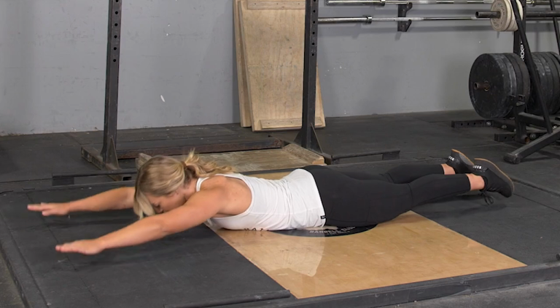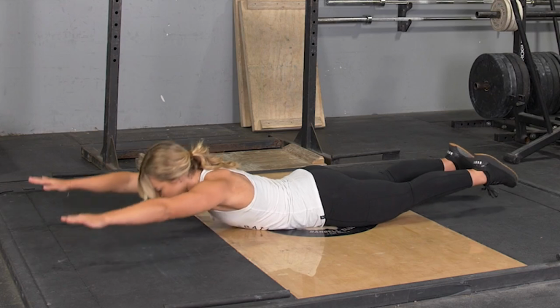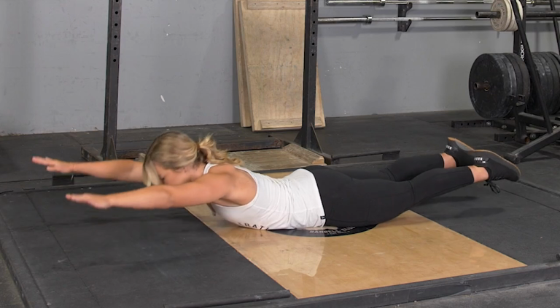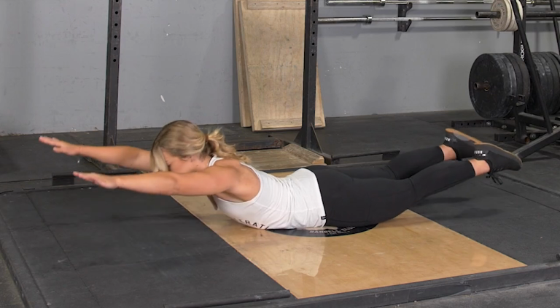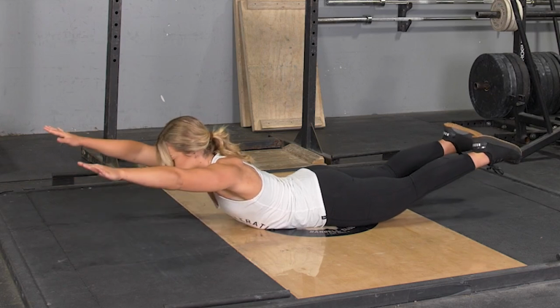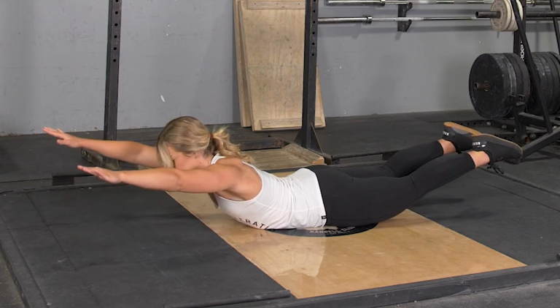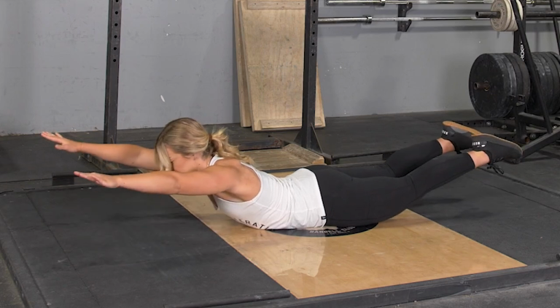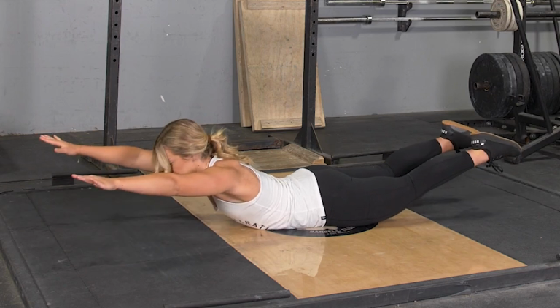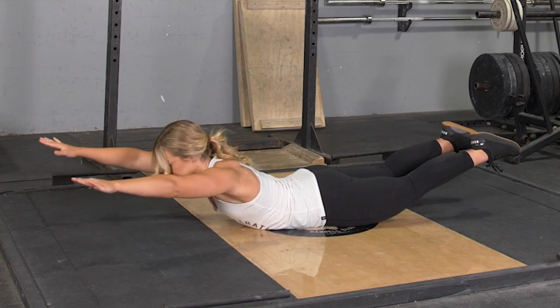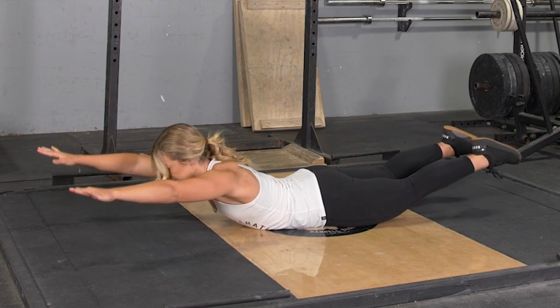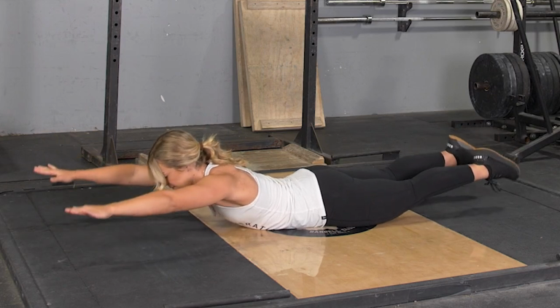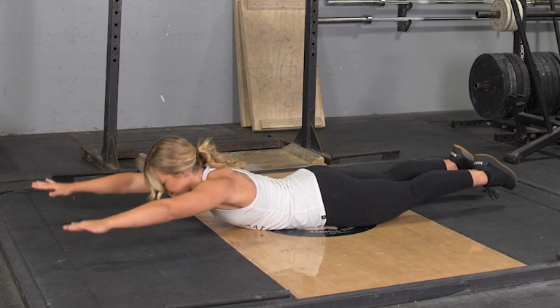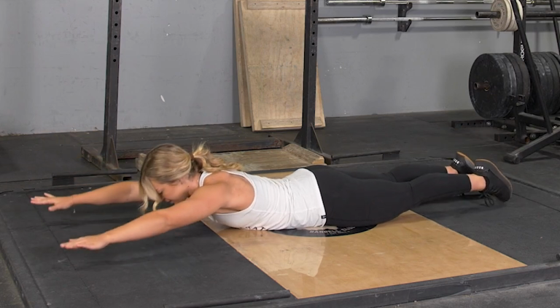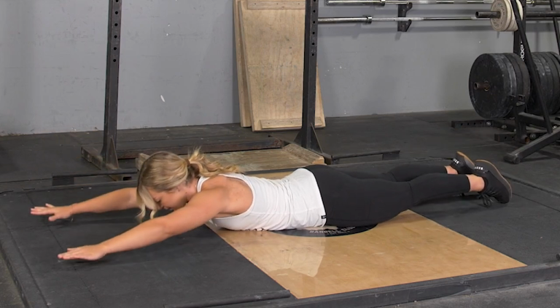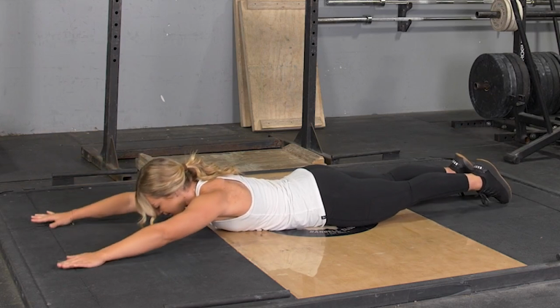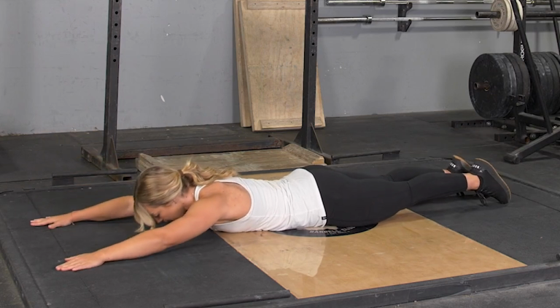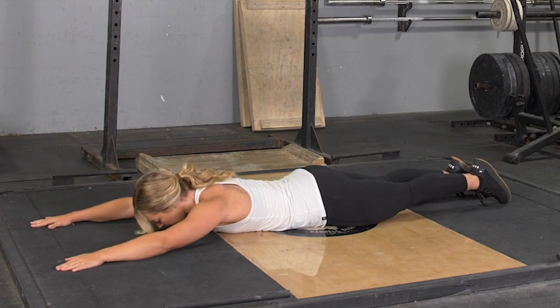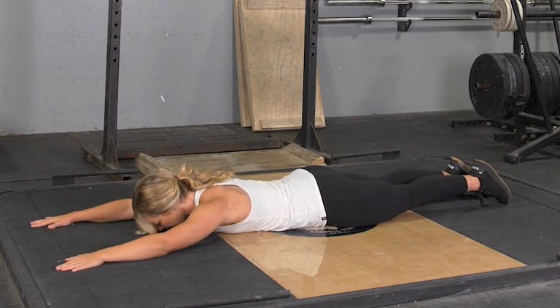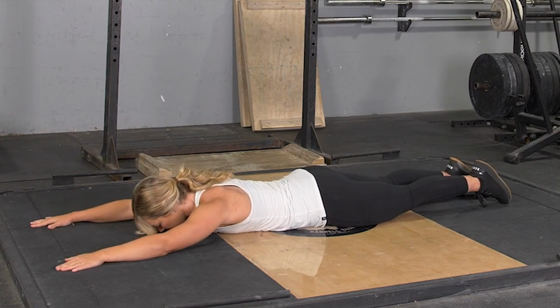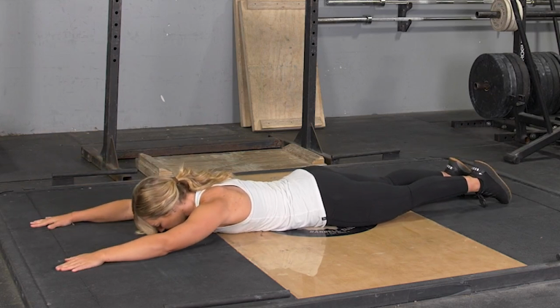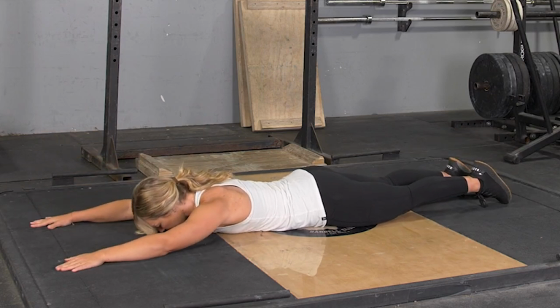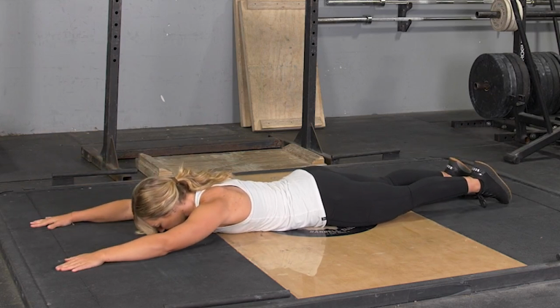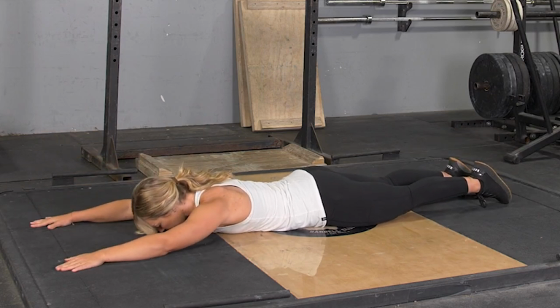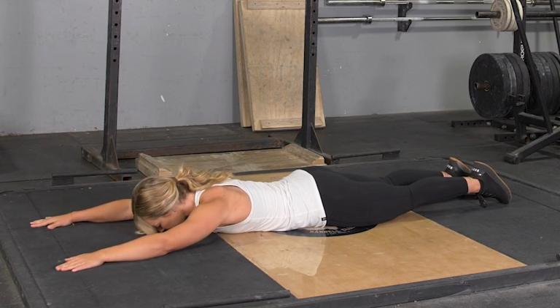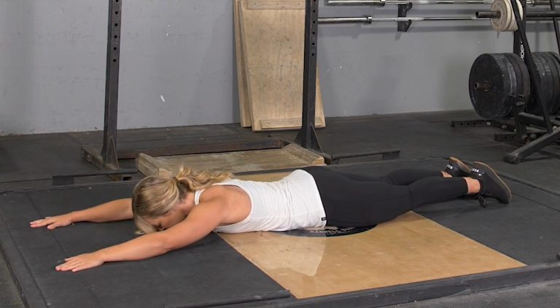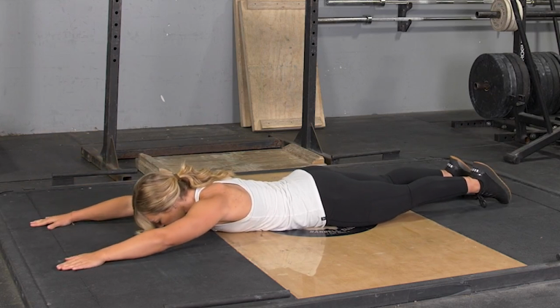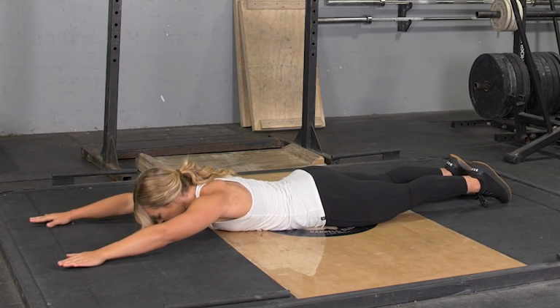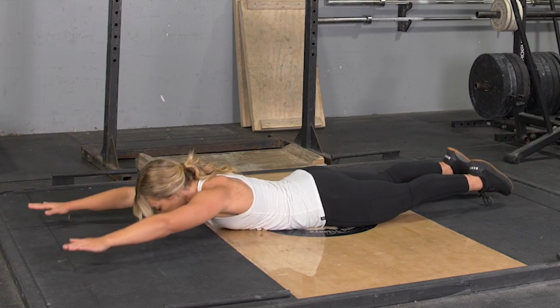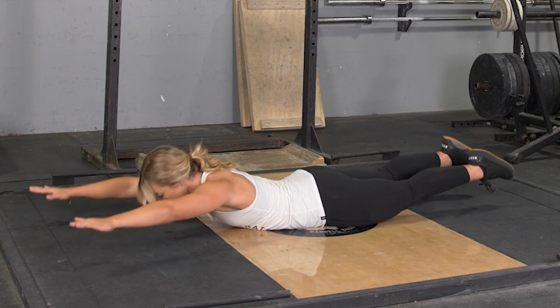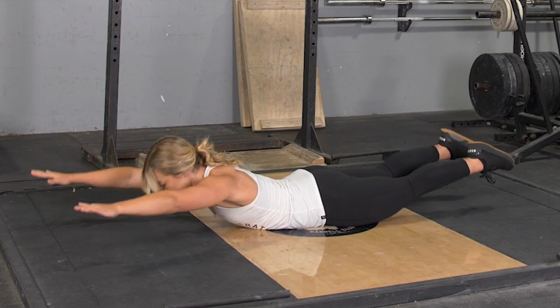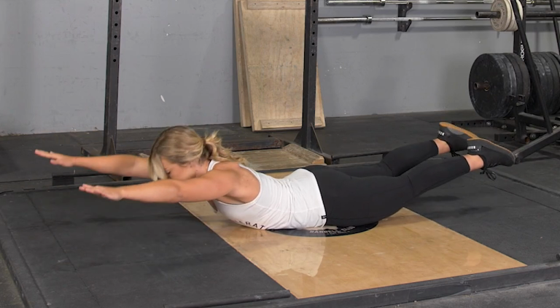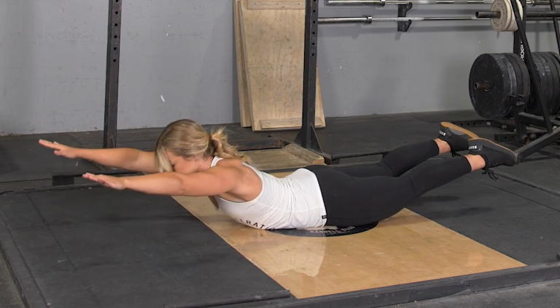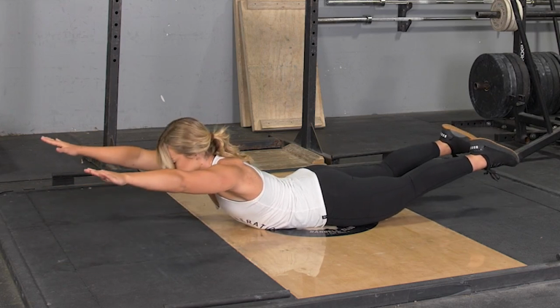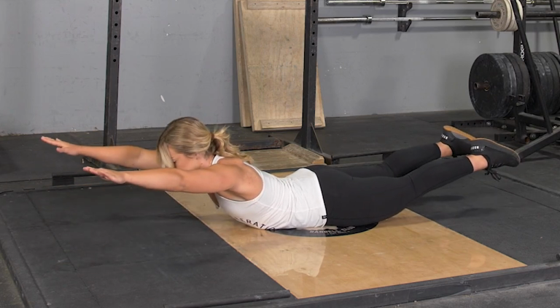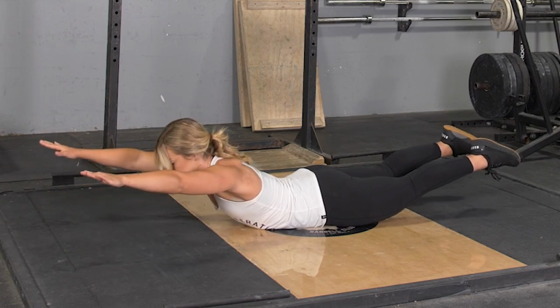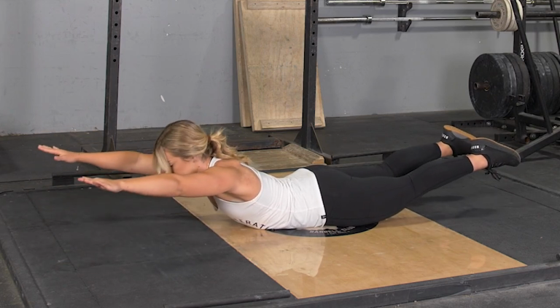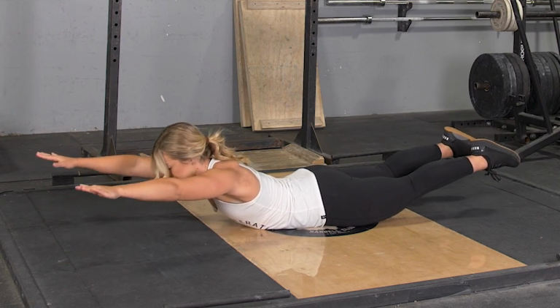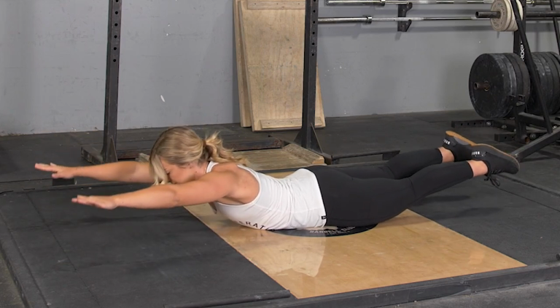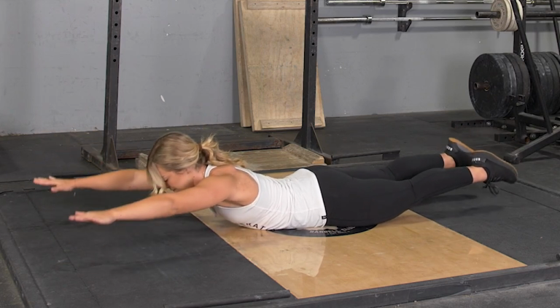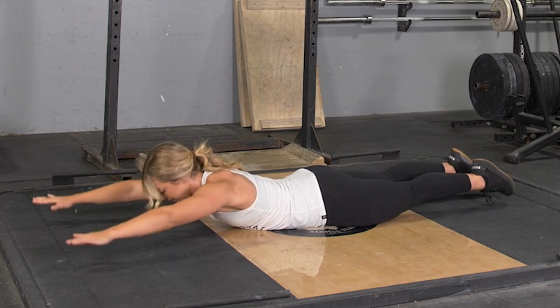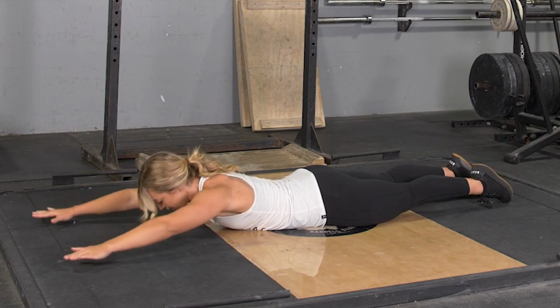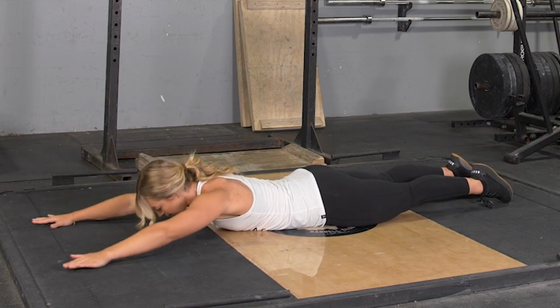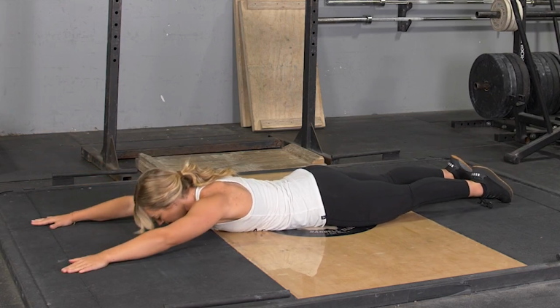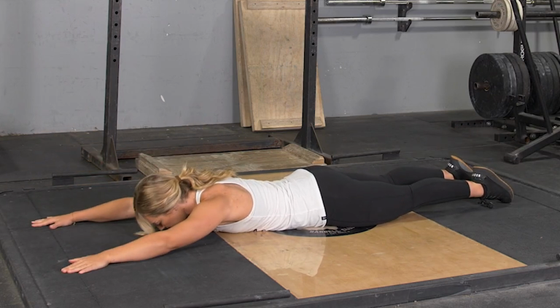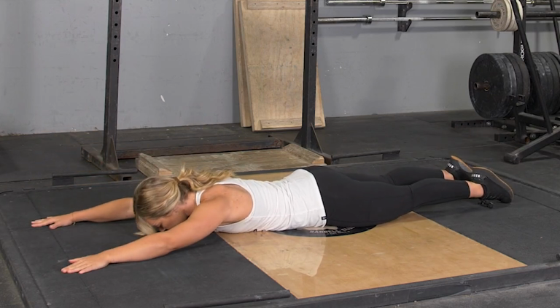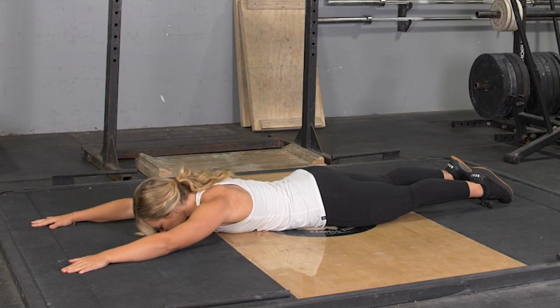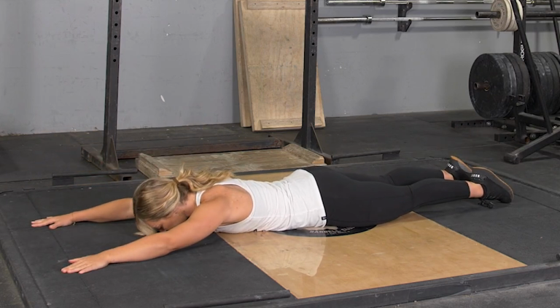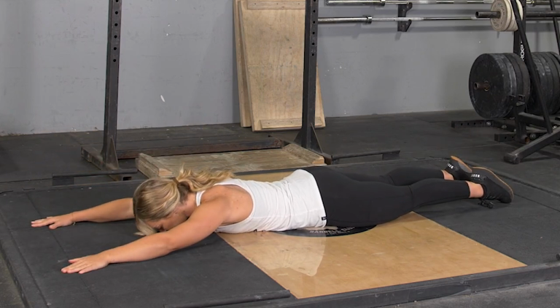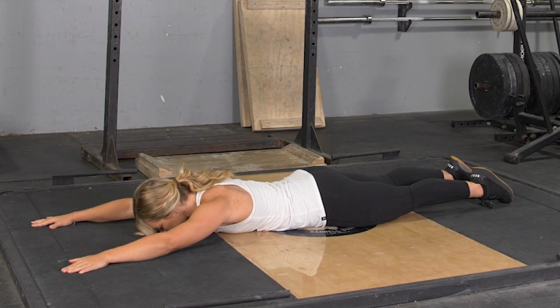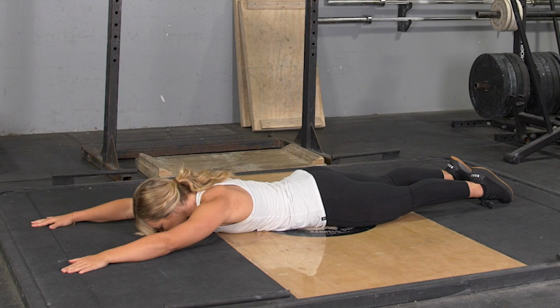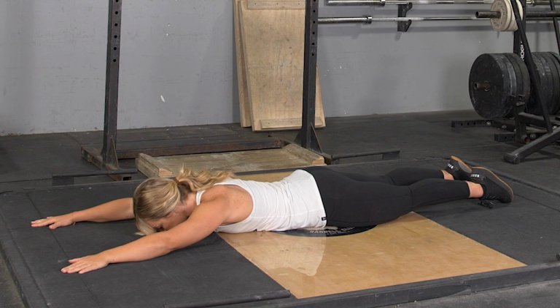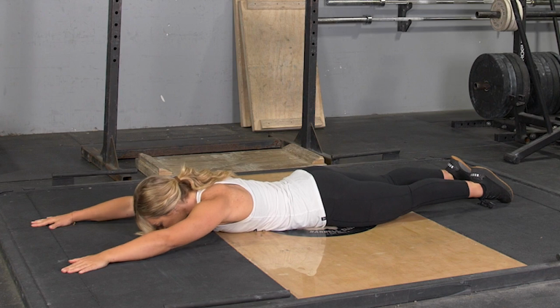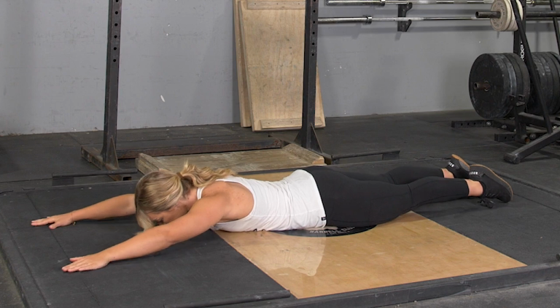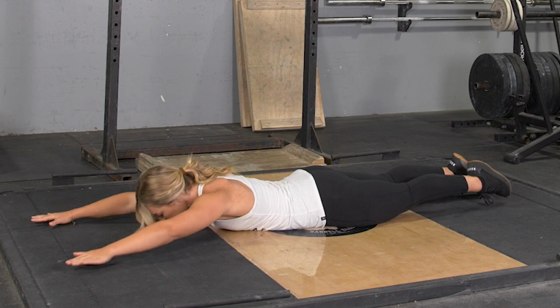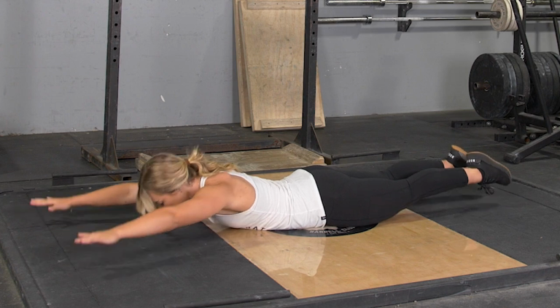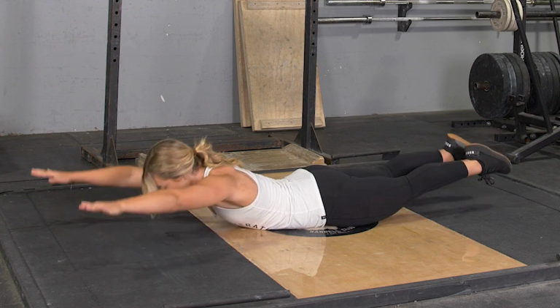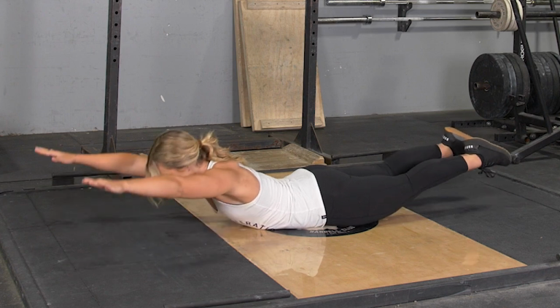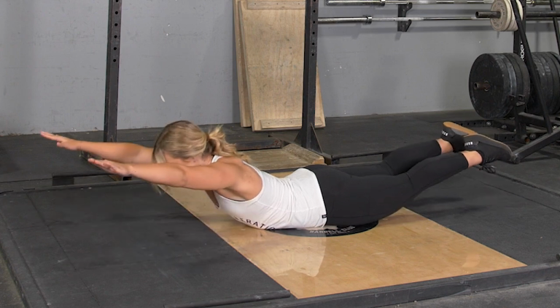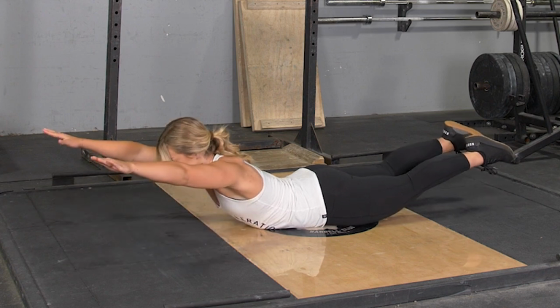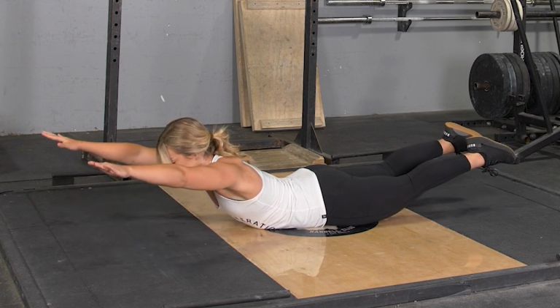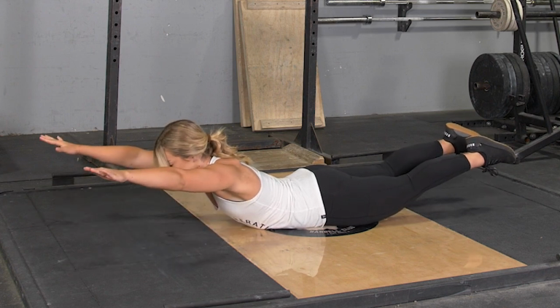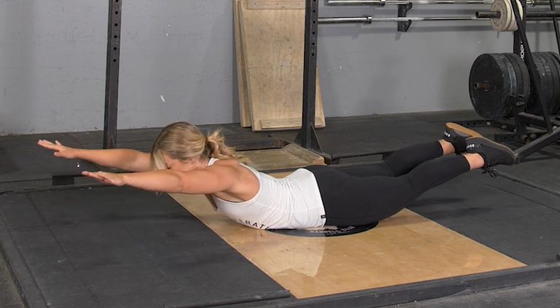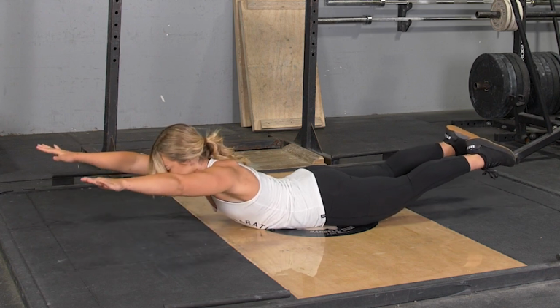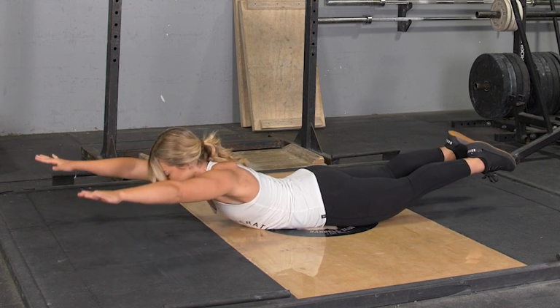To complete the Superman exercise, lie on your stomach on the floor with arms extended in front of you.